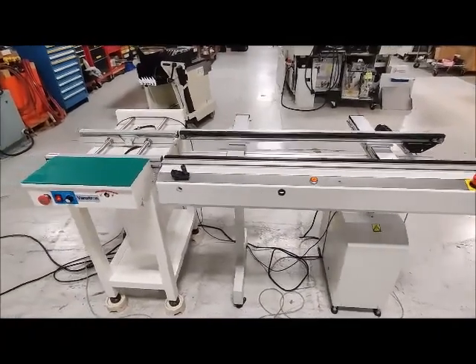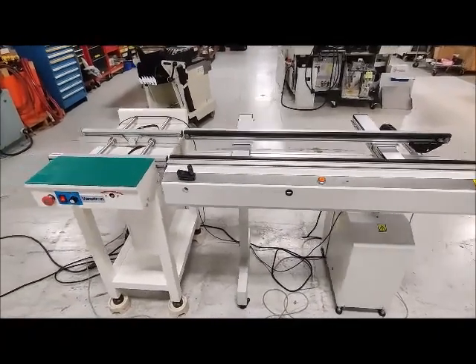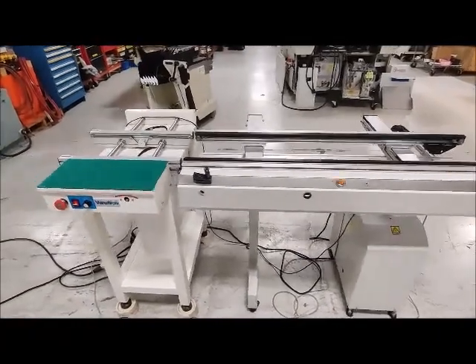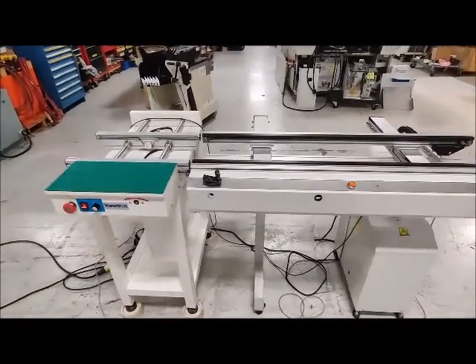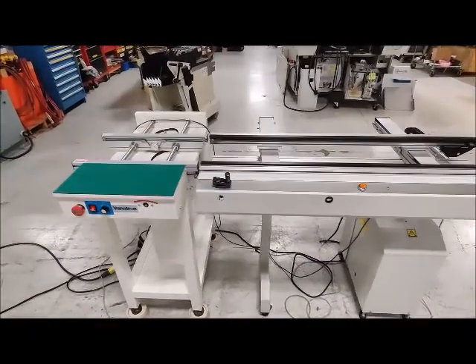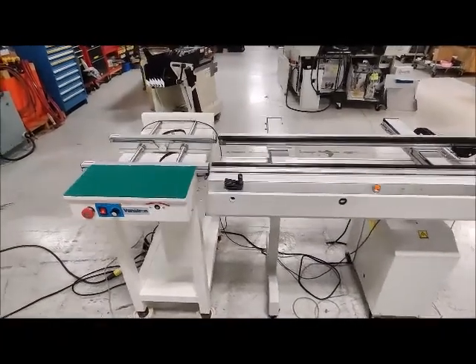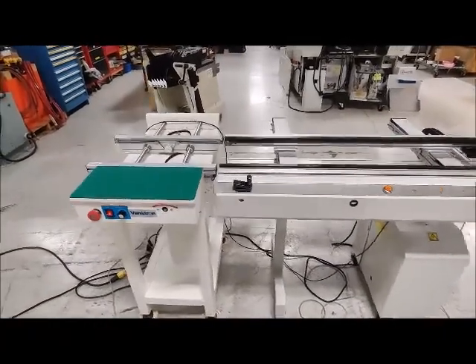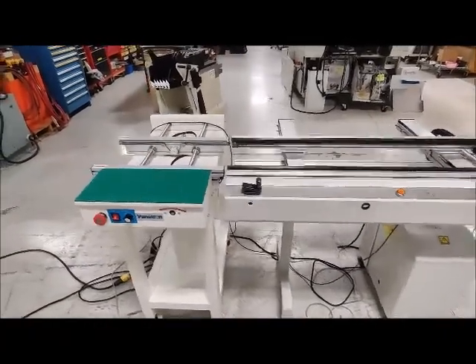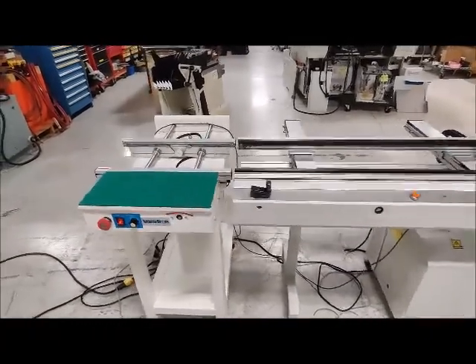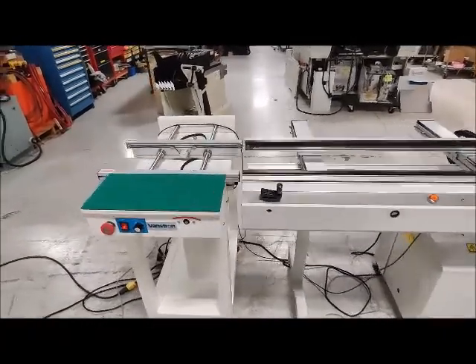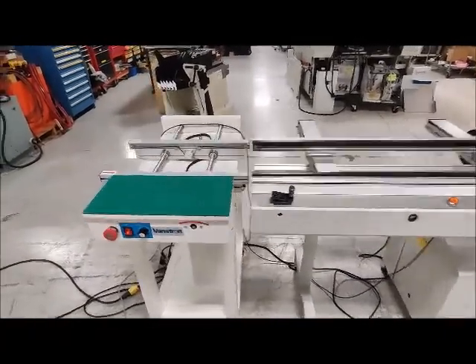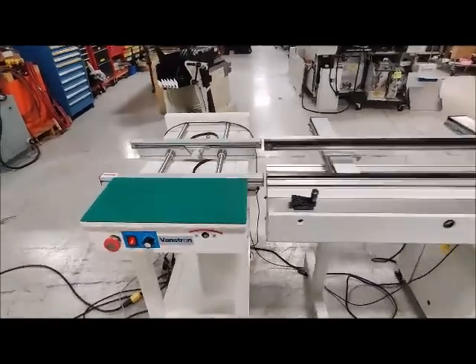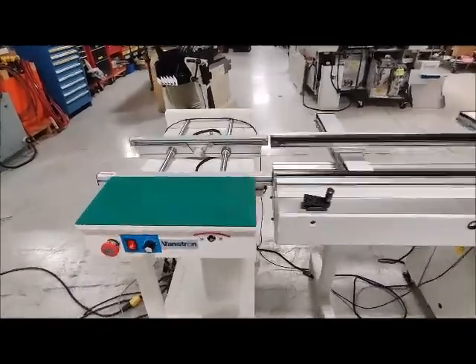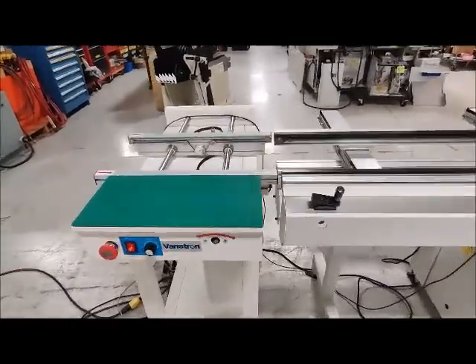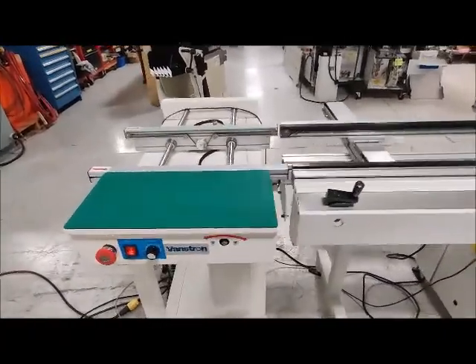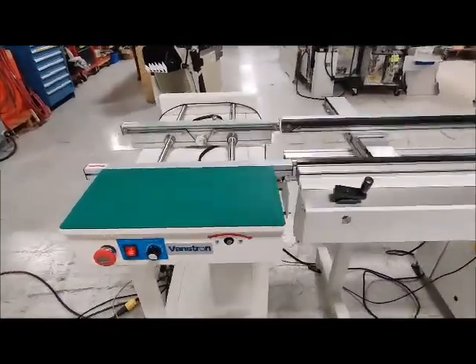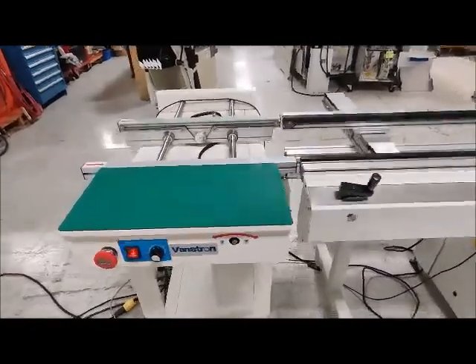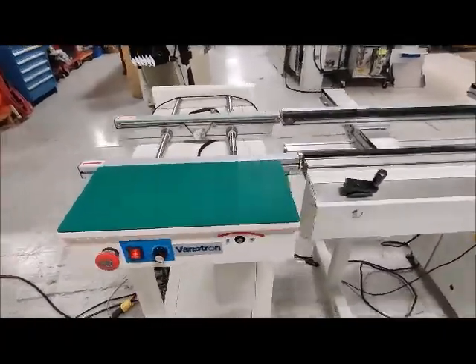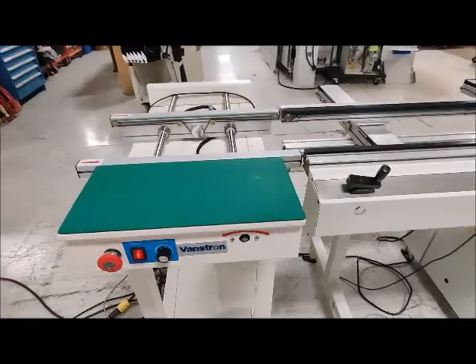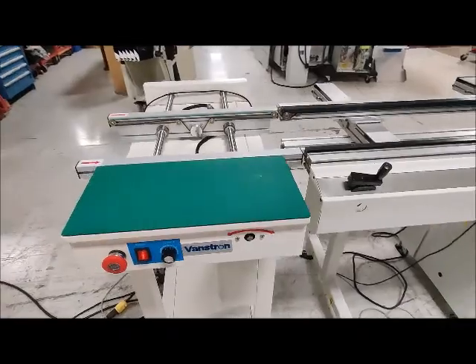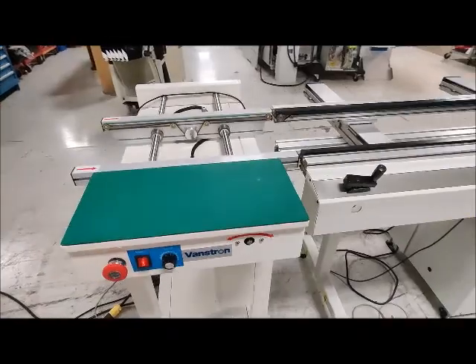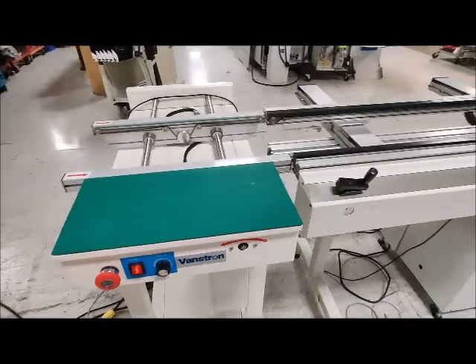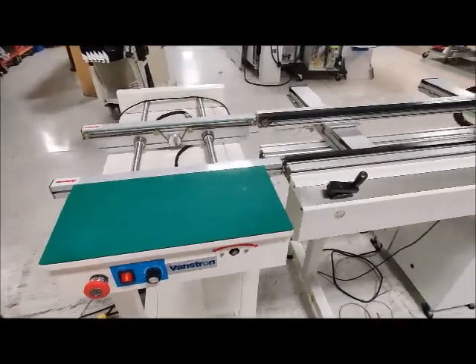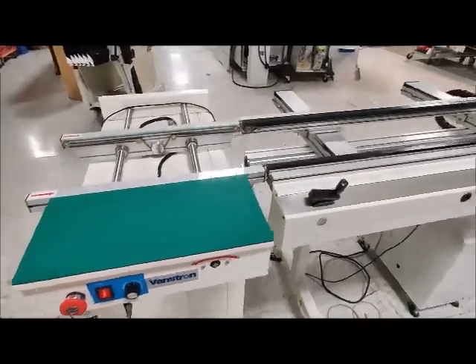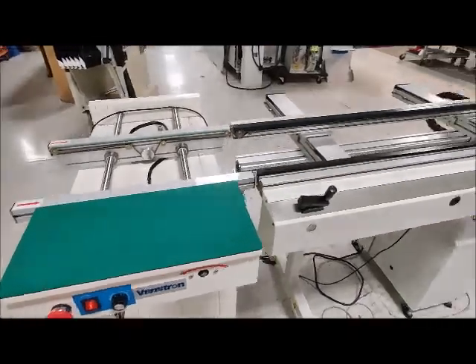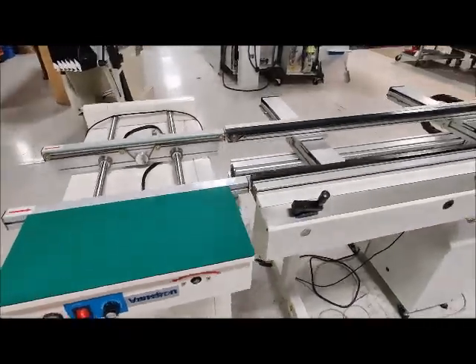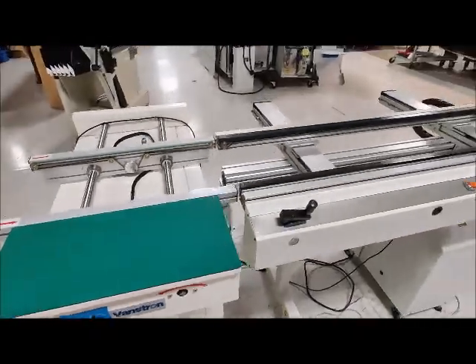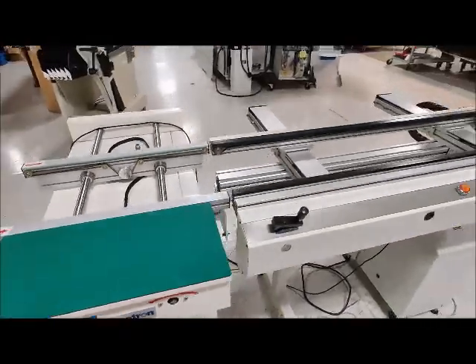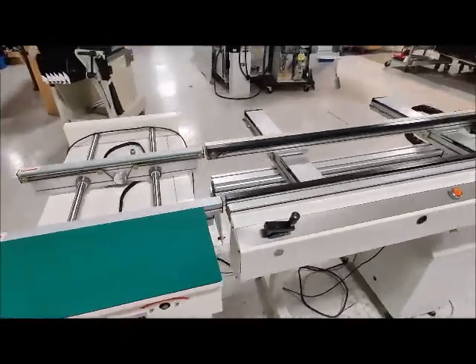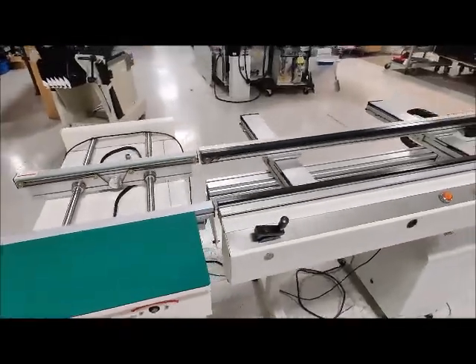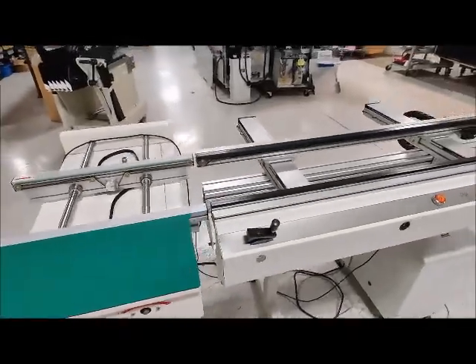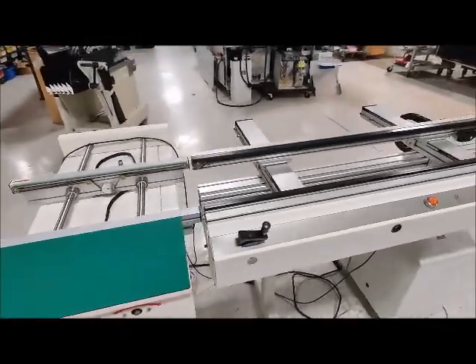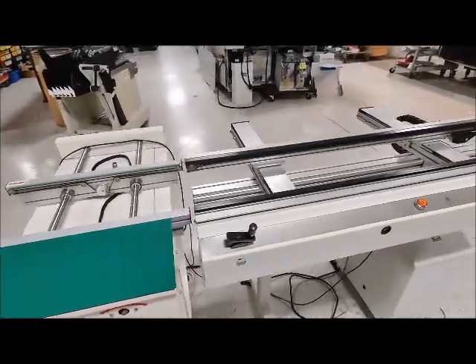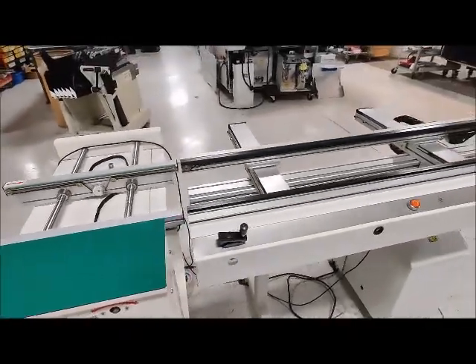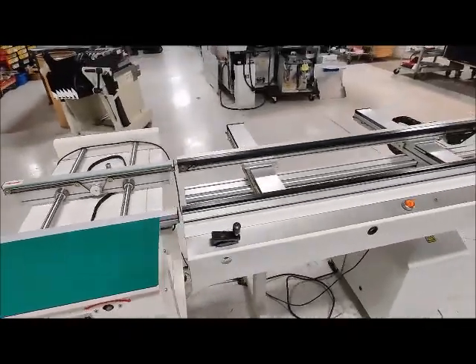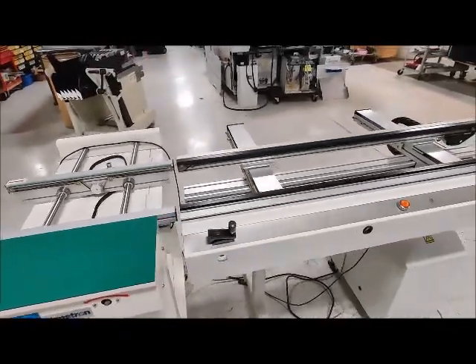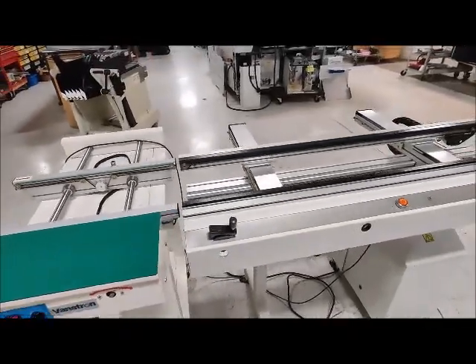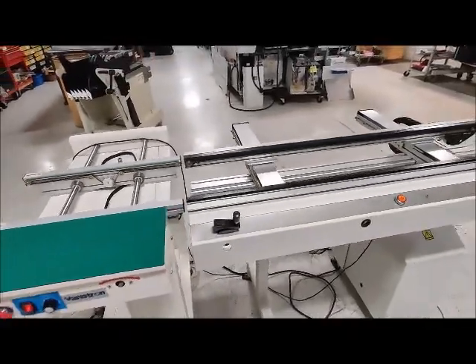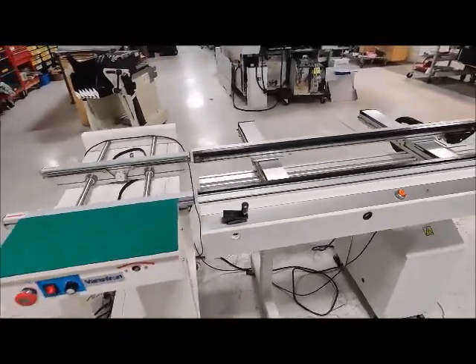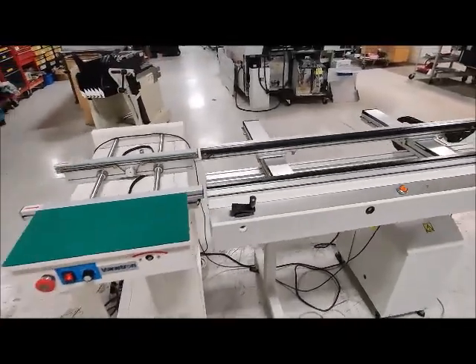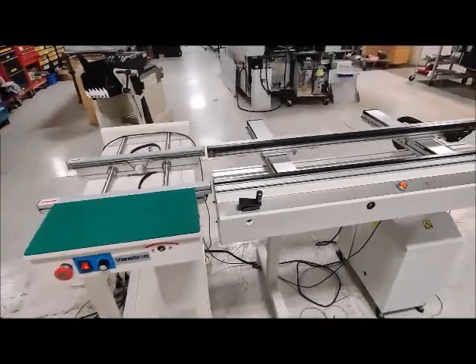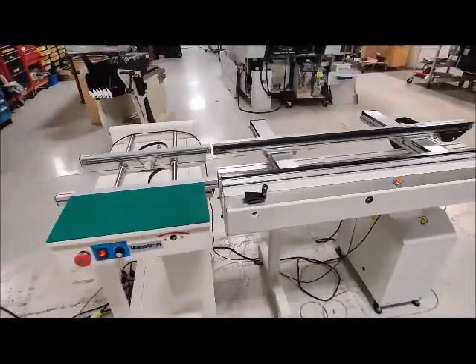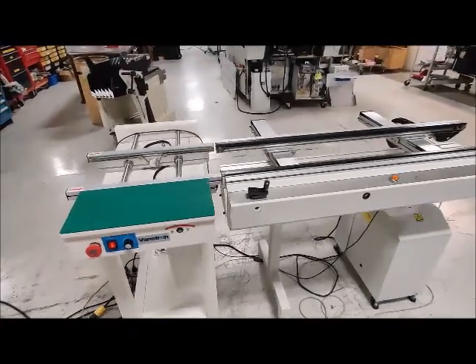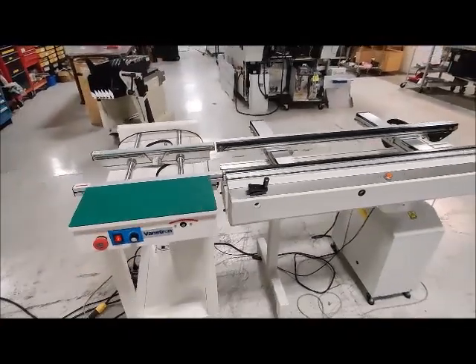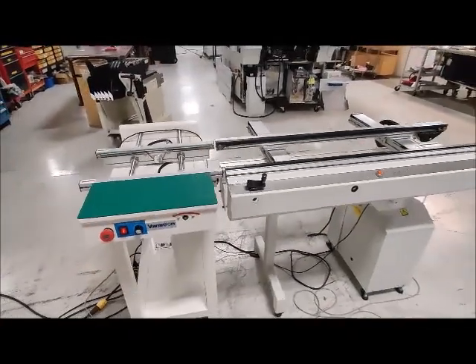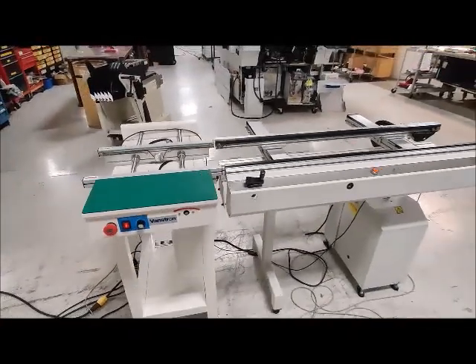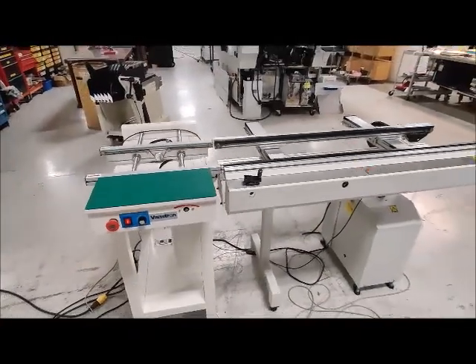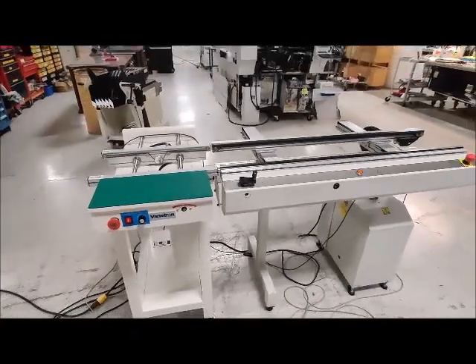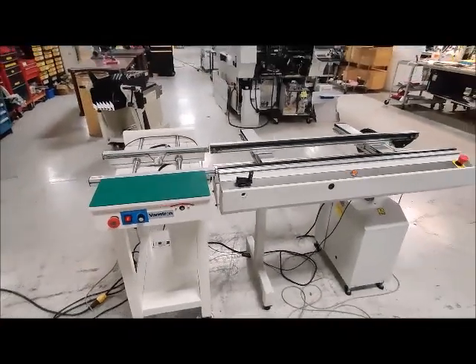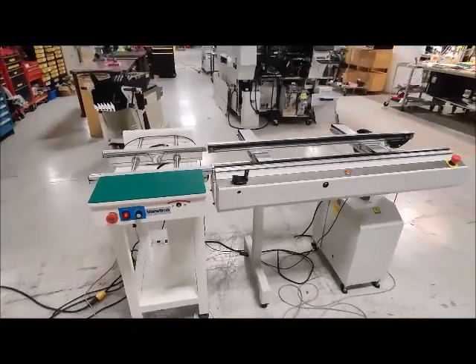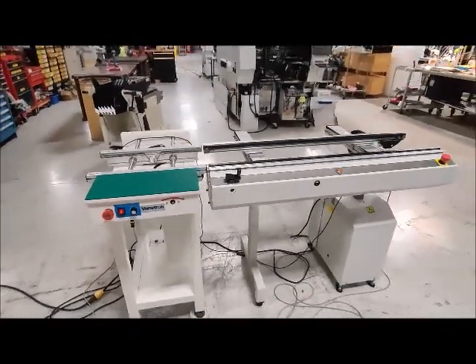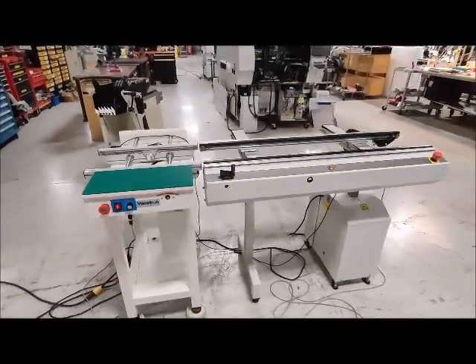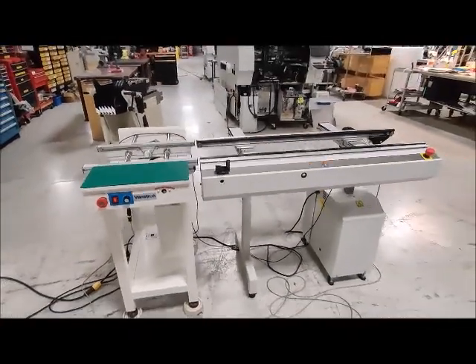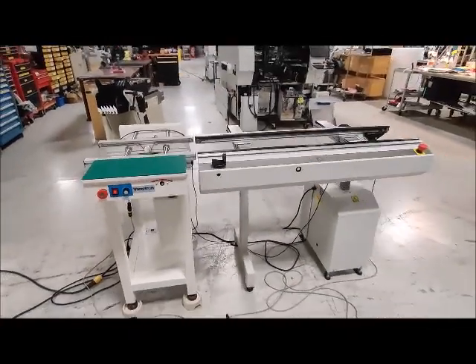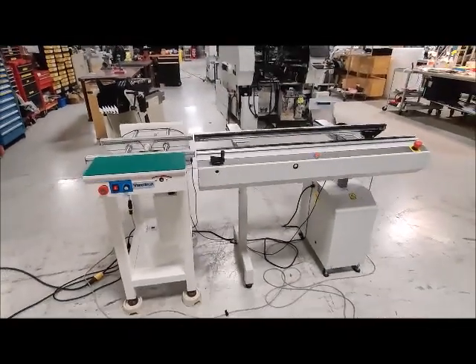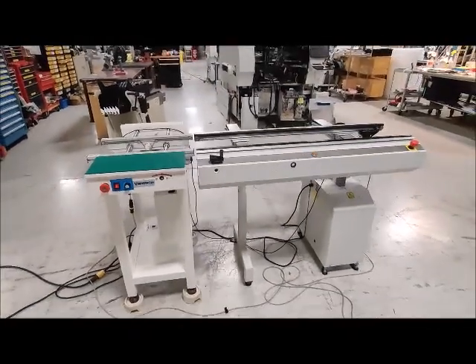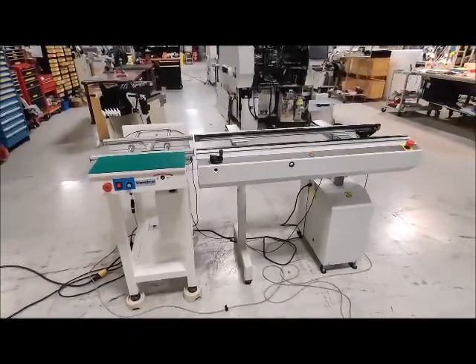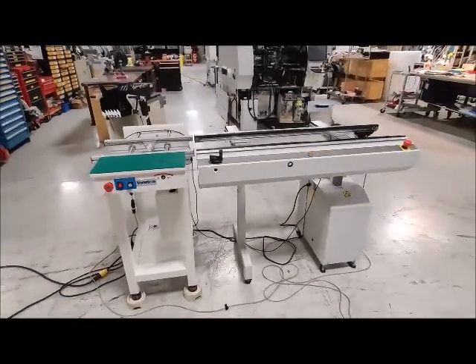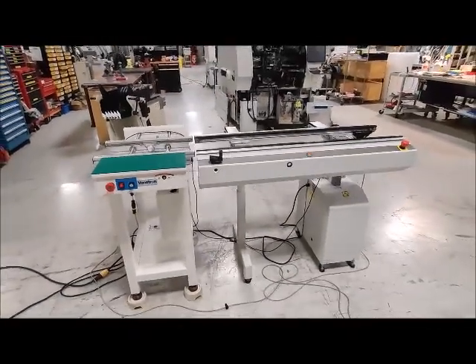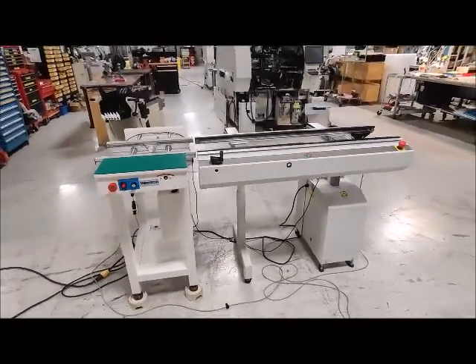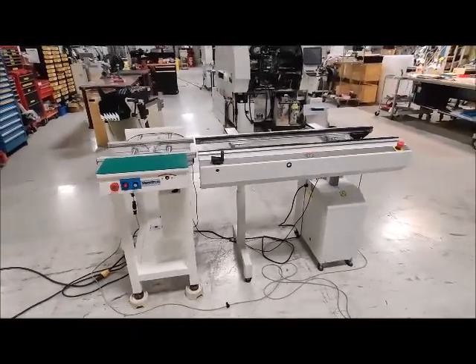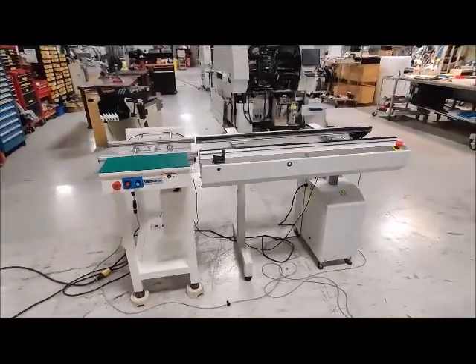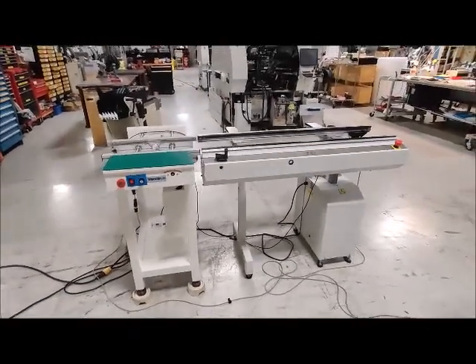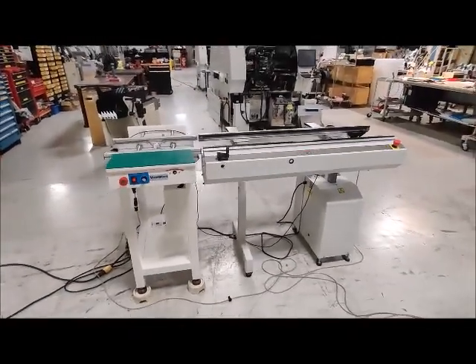Both of these conveyors are crank width adjust and they both have their cranks. Please let us know if you have any questions — that's our demonstration.